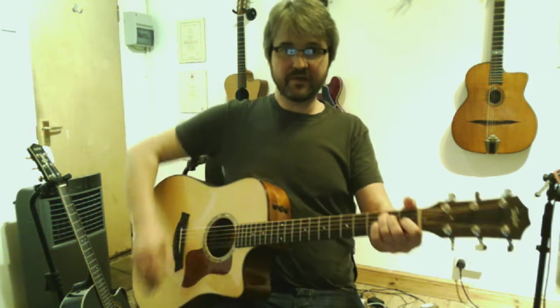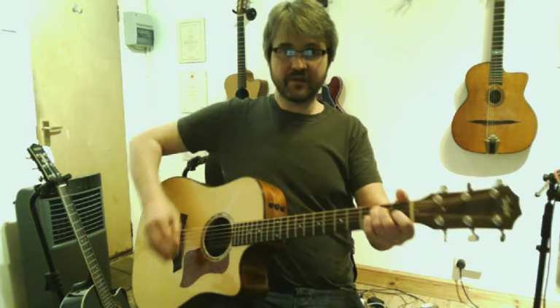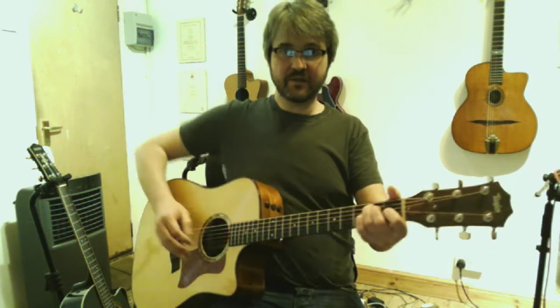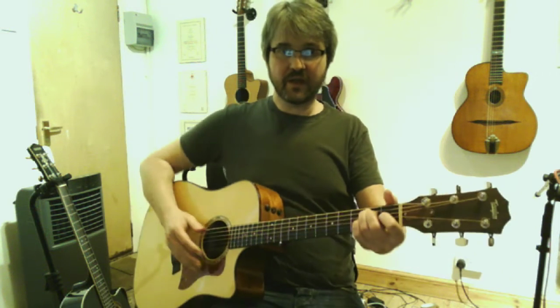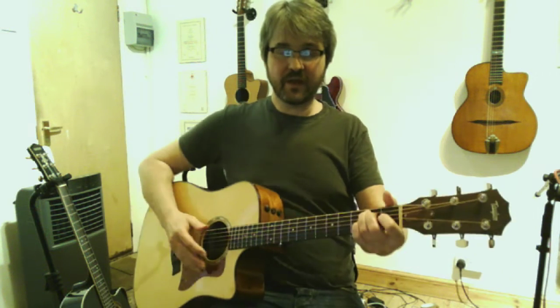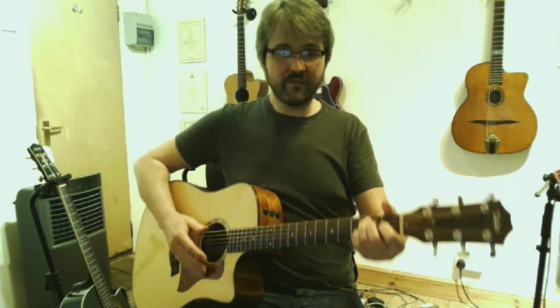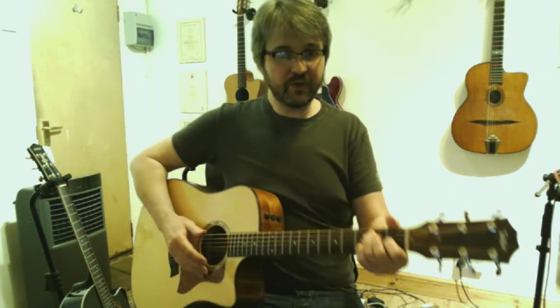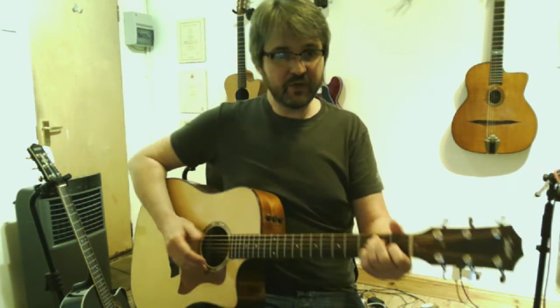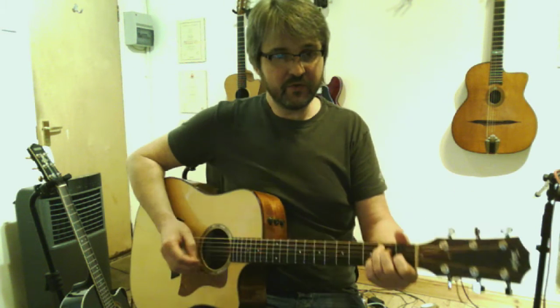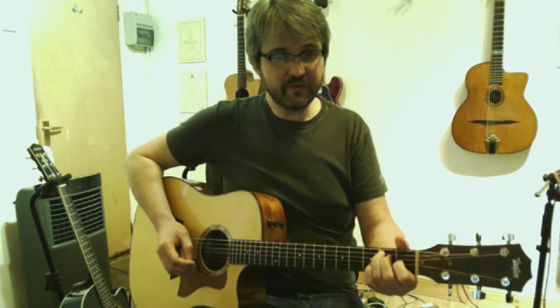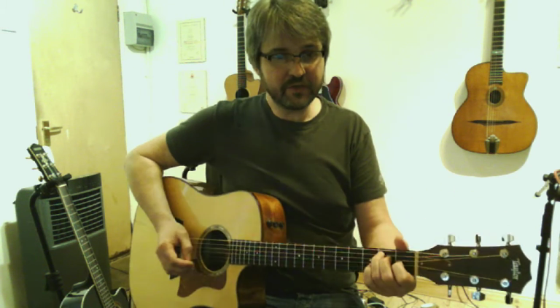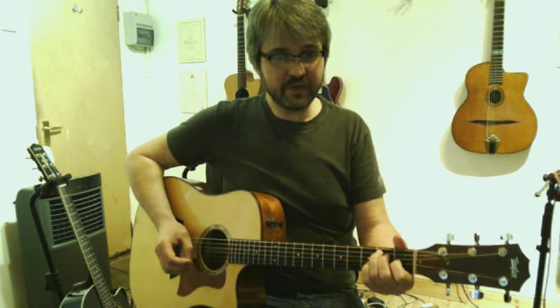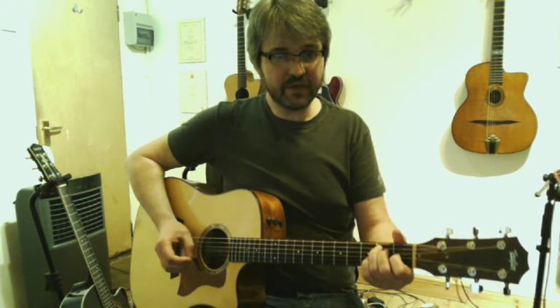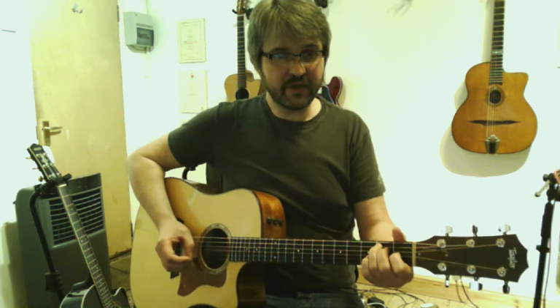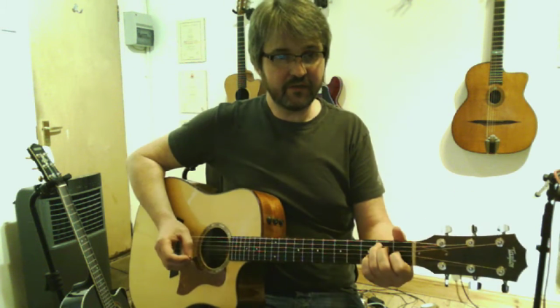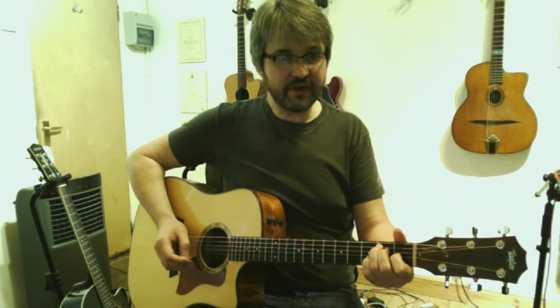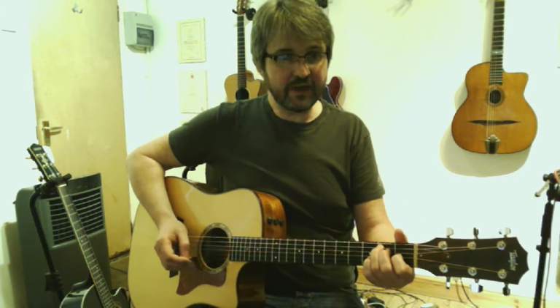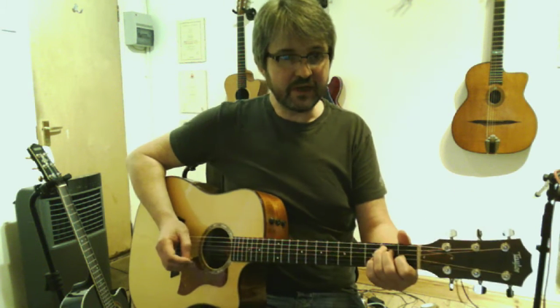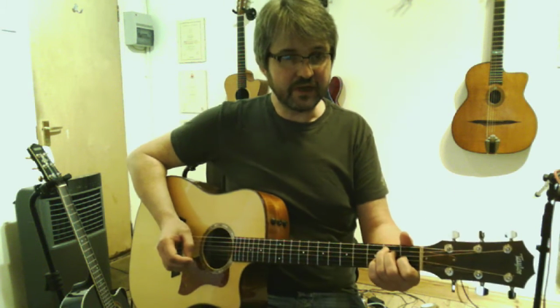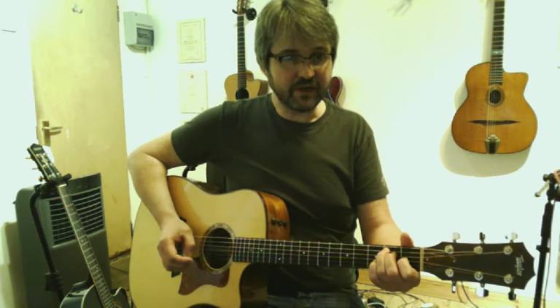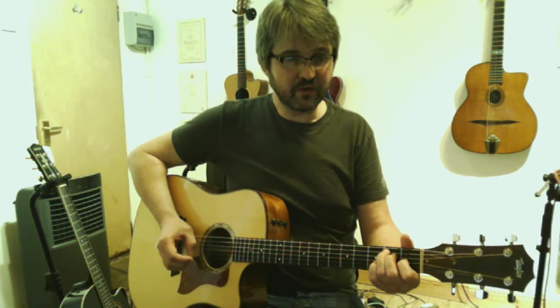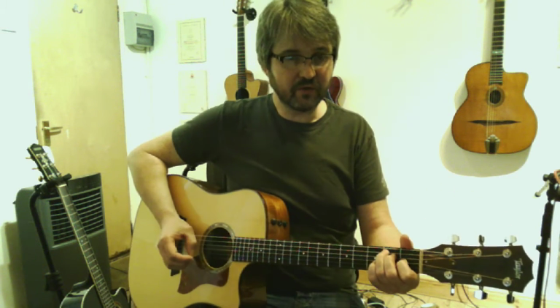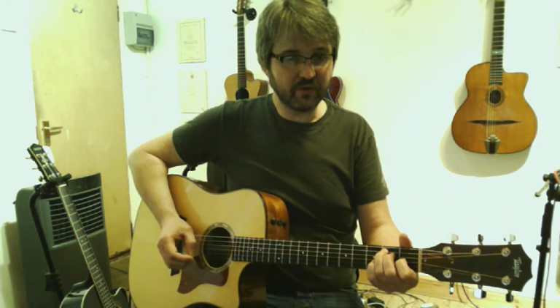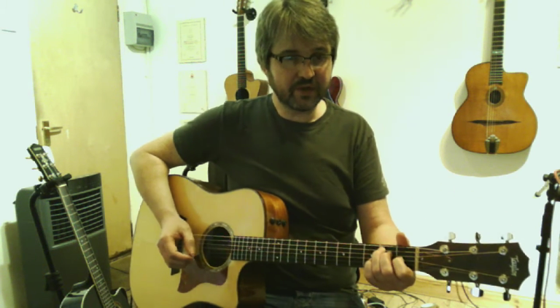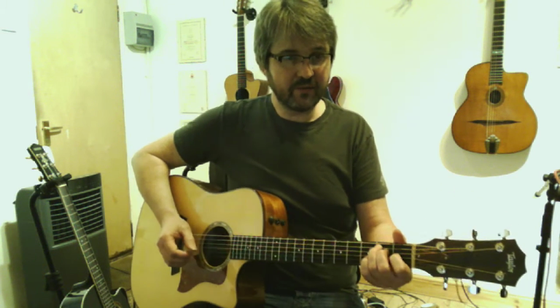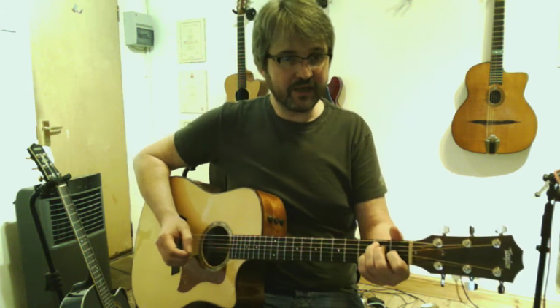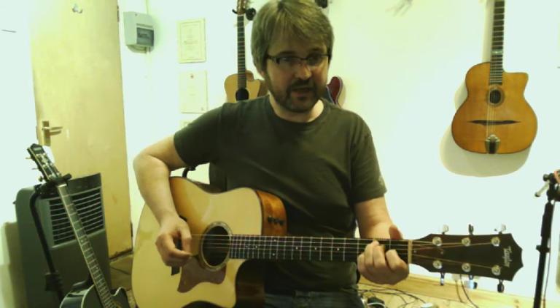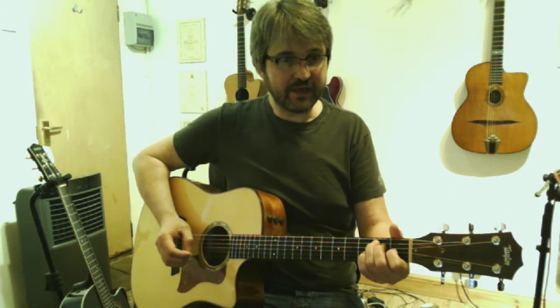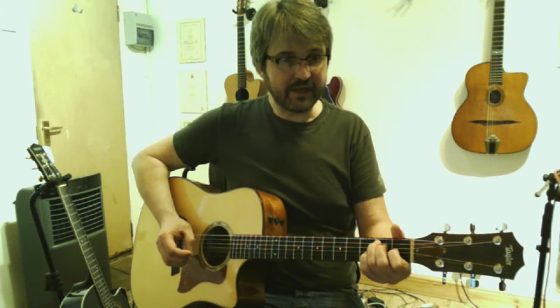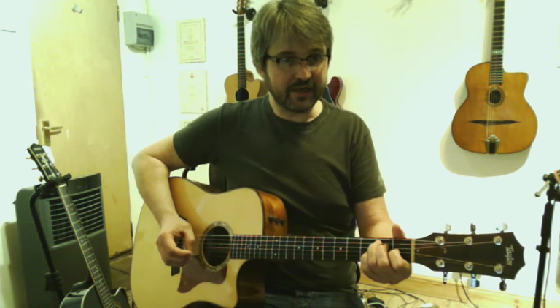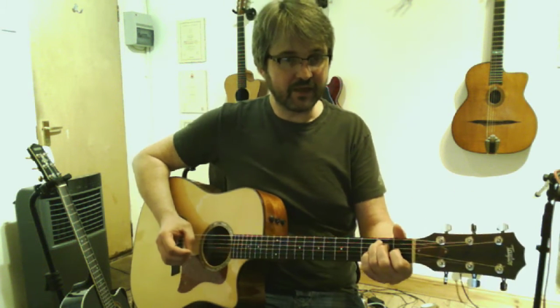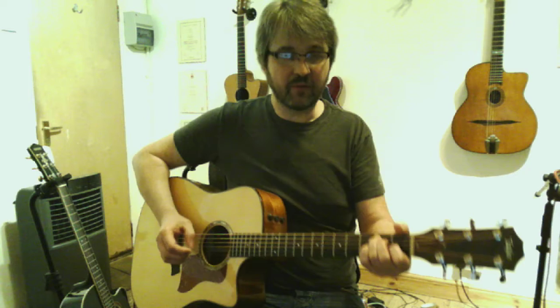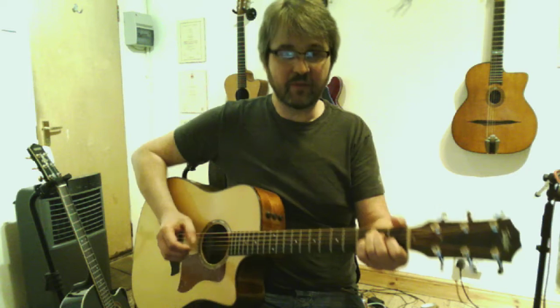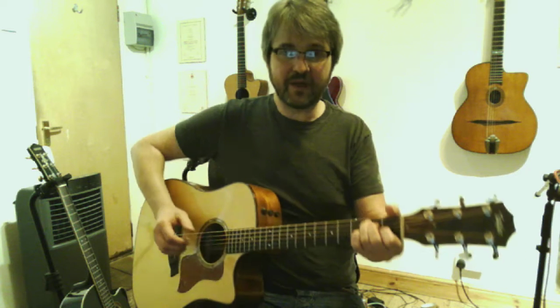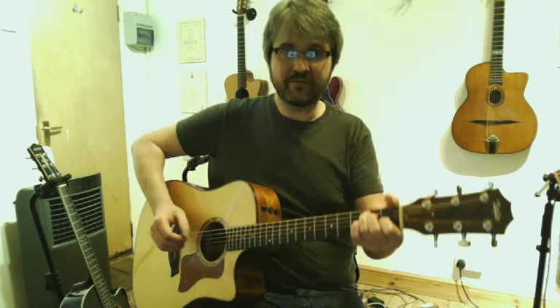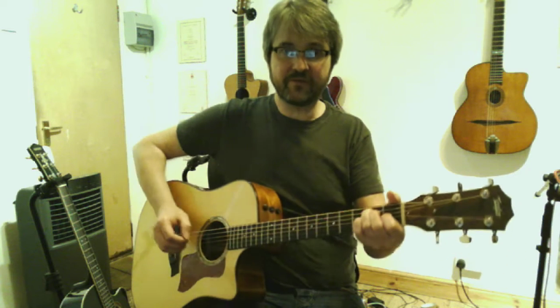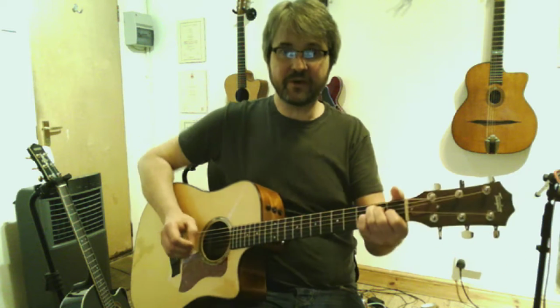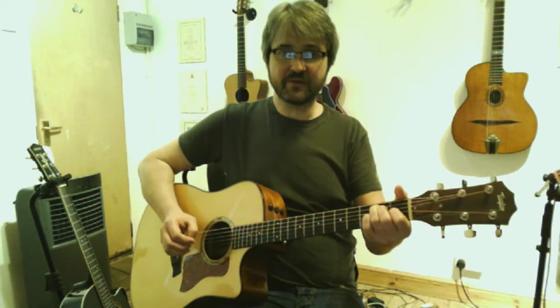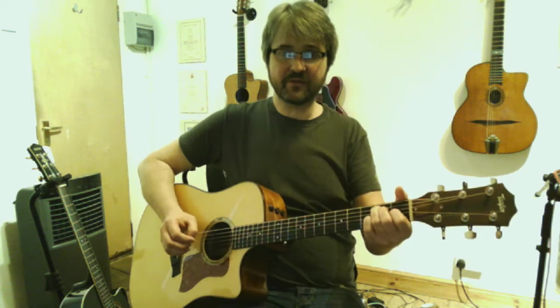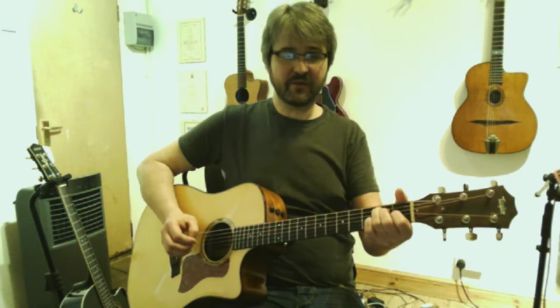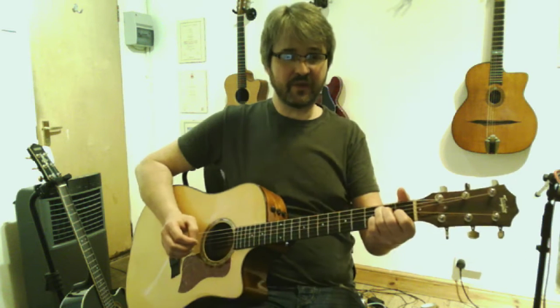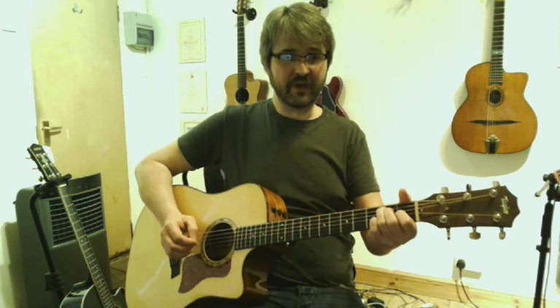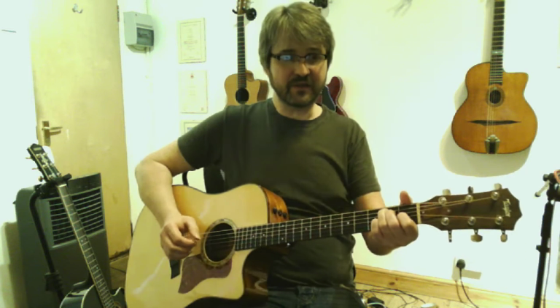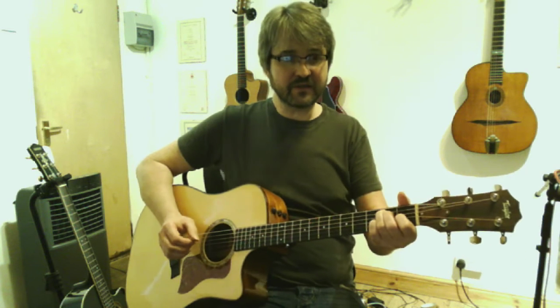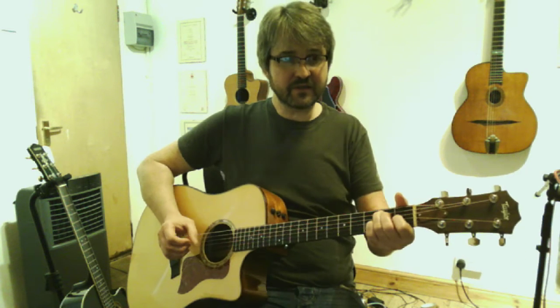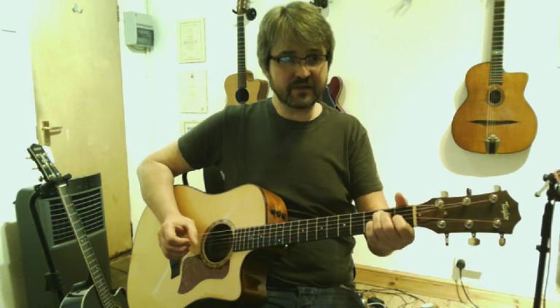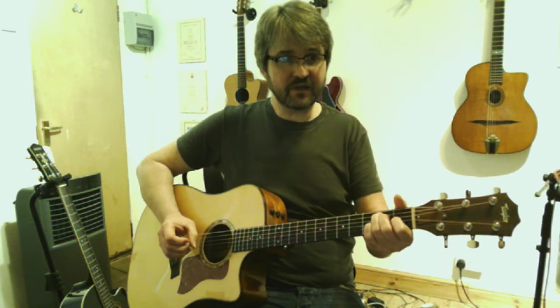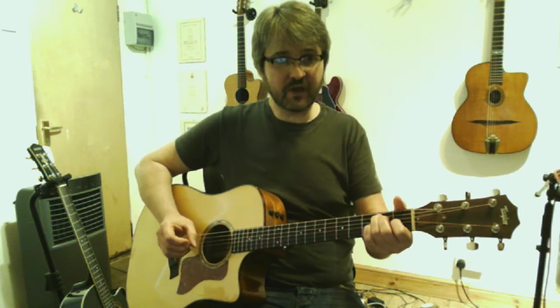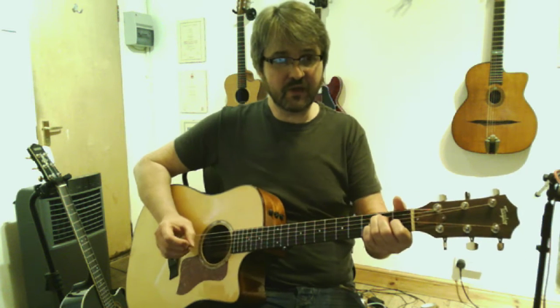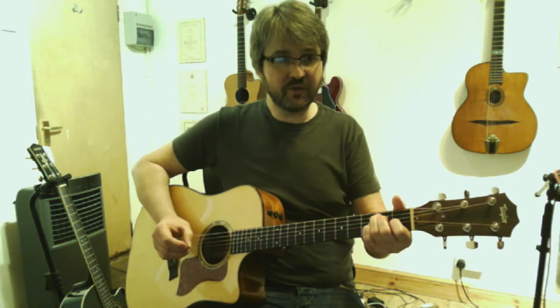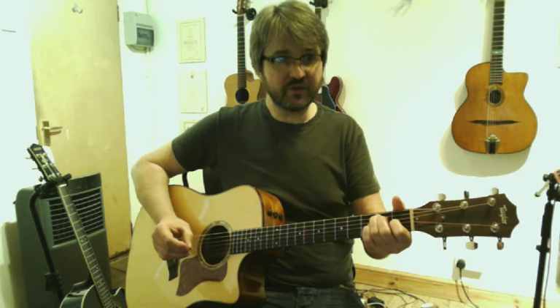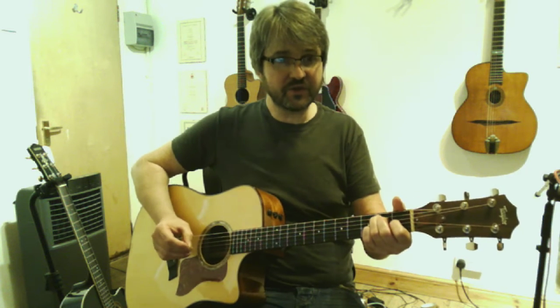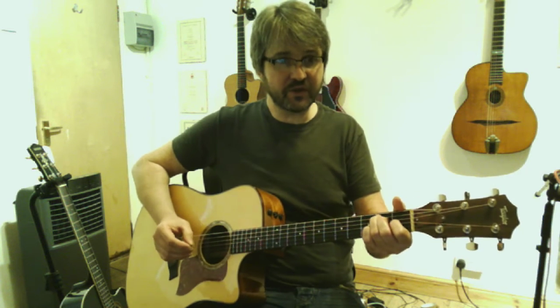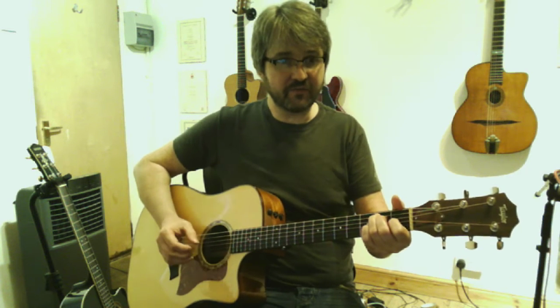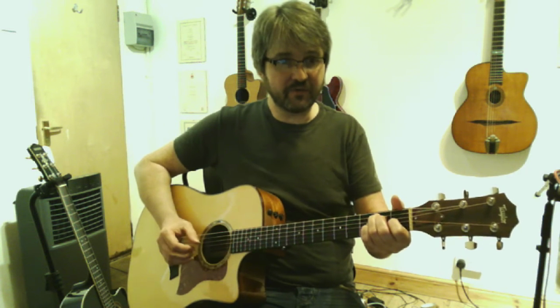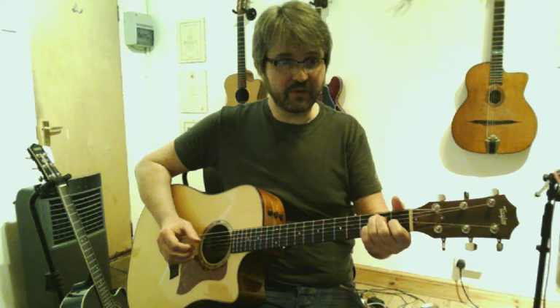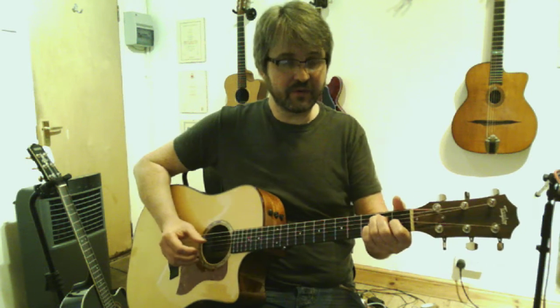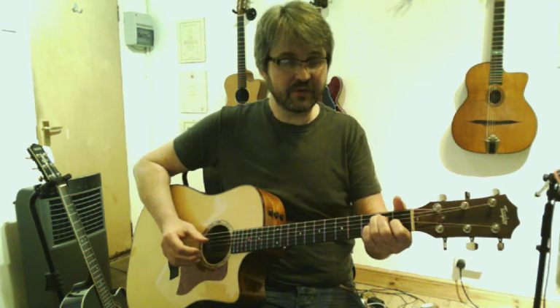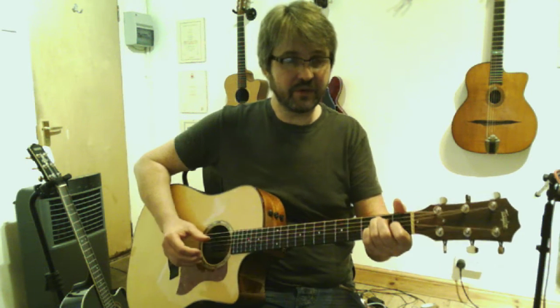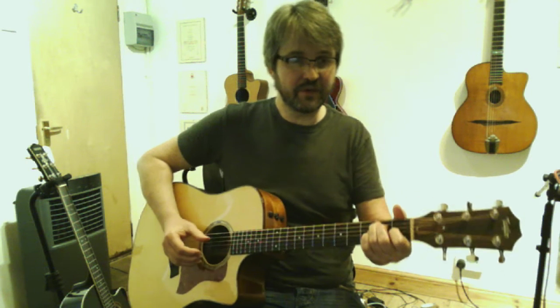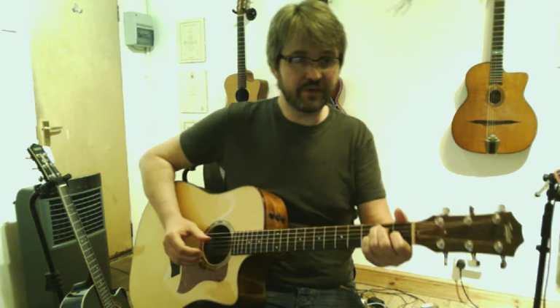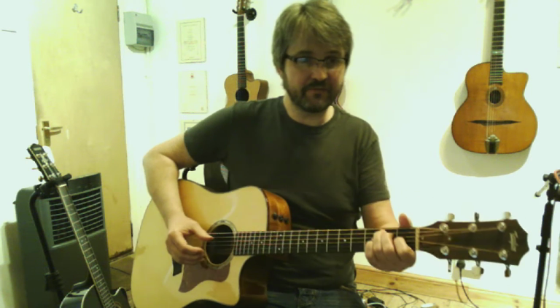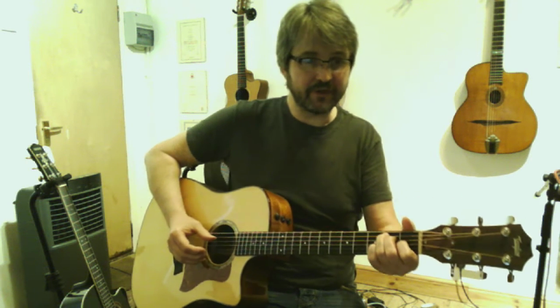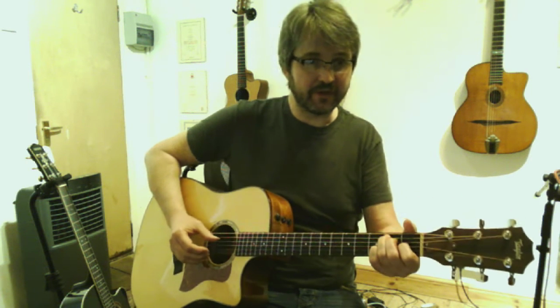This is a blues in the key of E called Keep It Clean. I'll play it first with a slow shuffle feel.